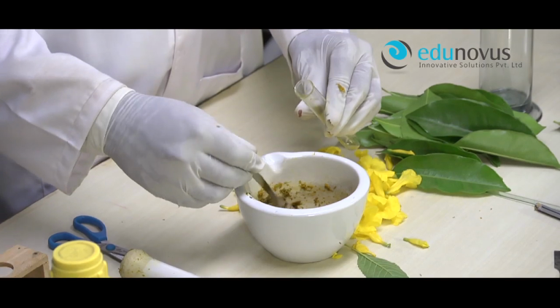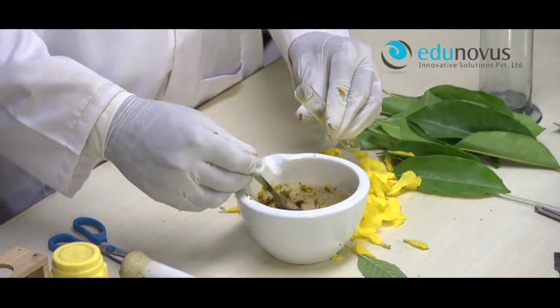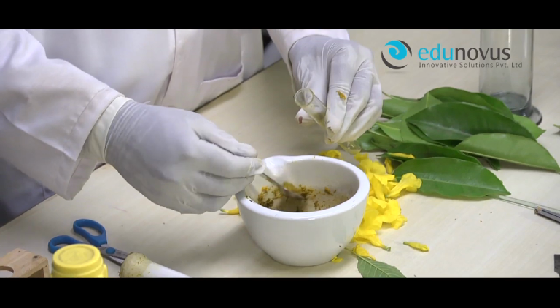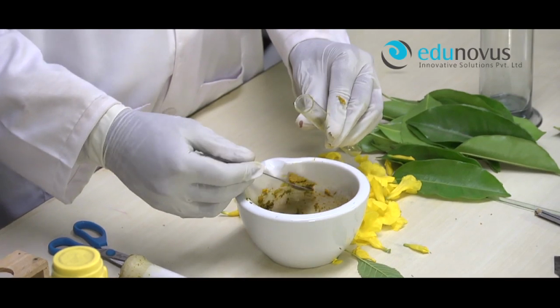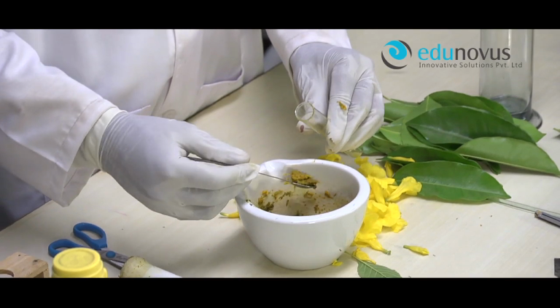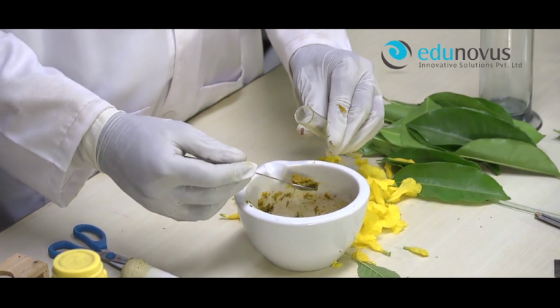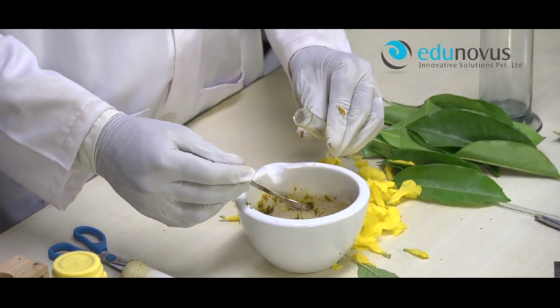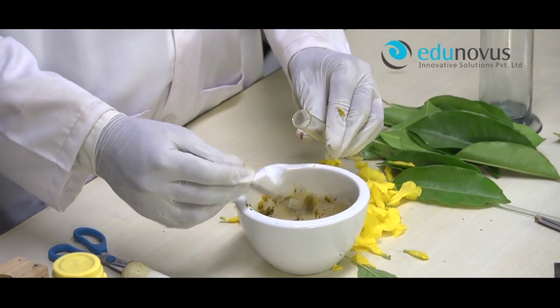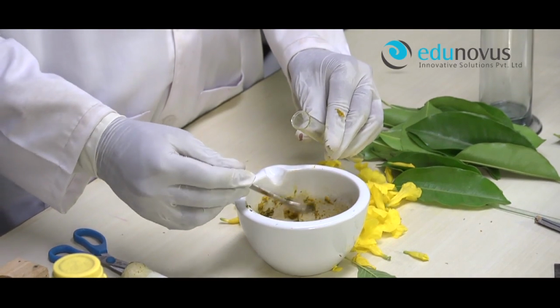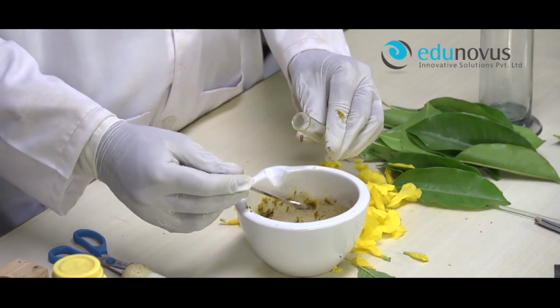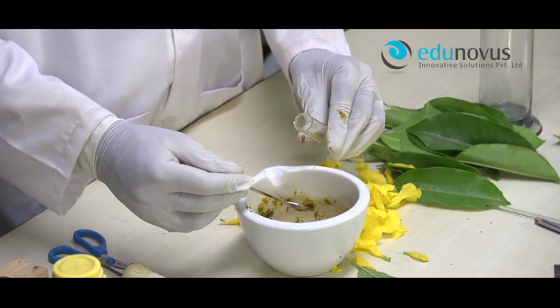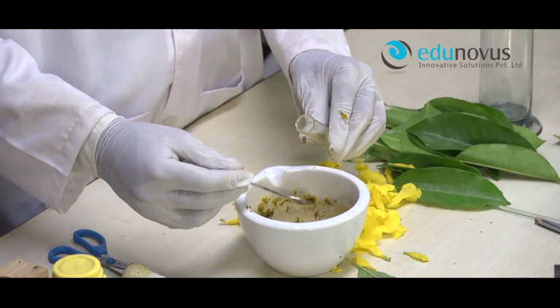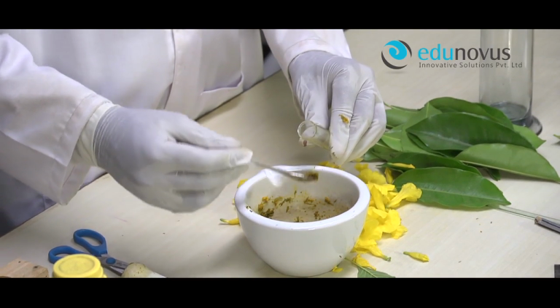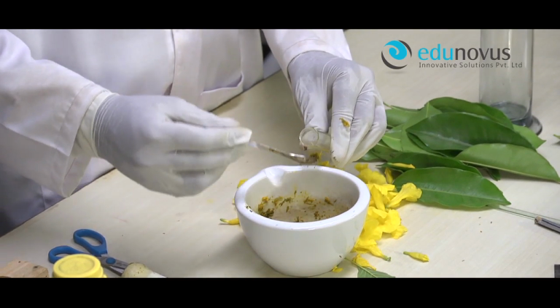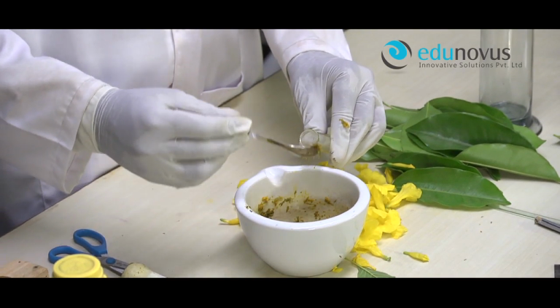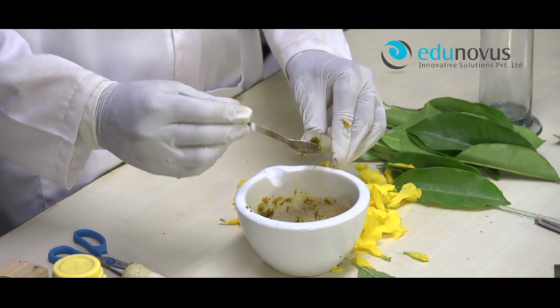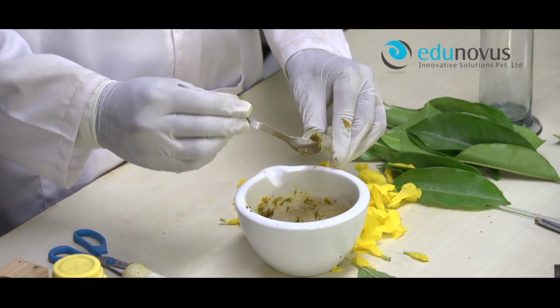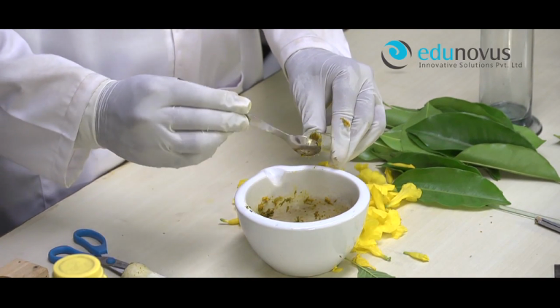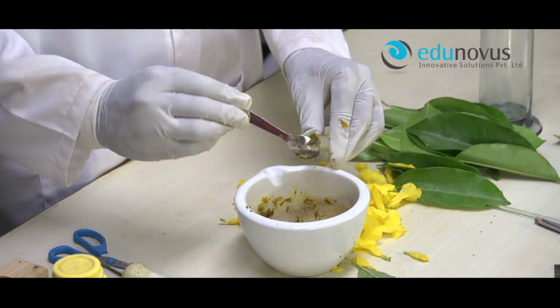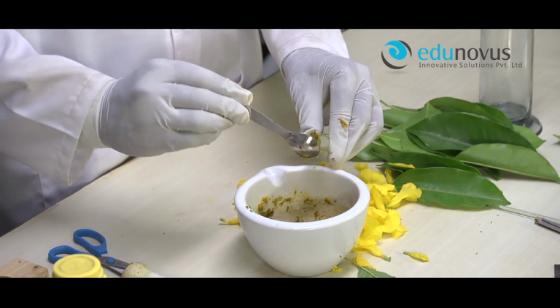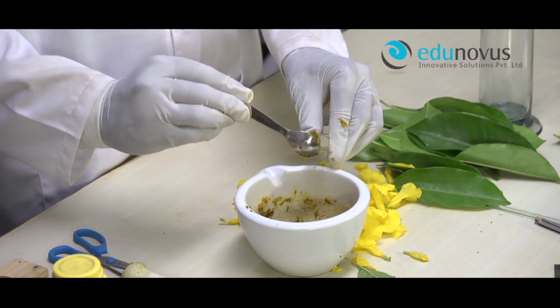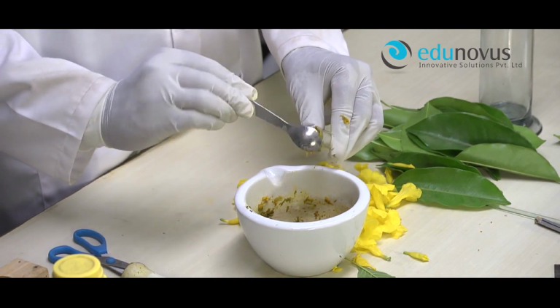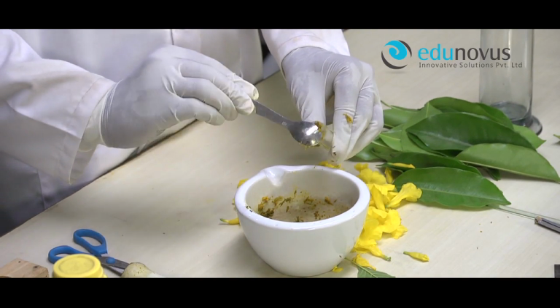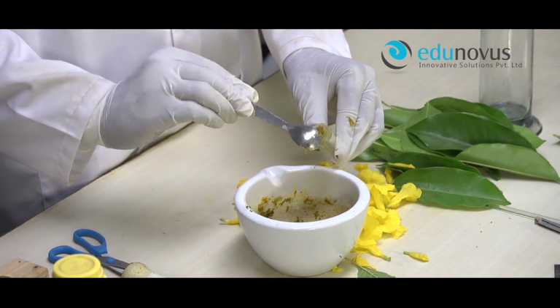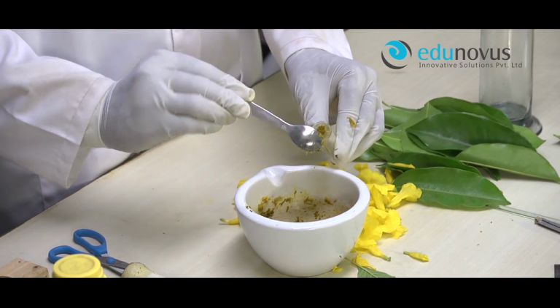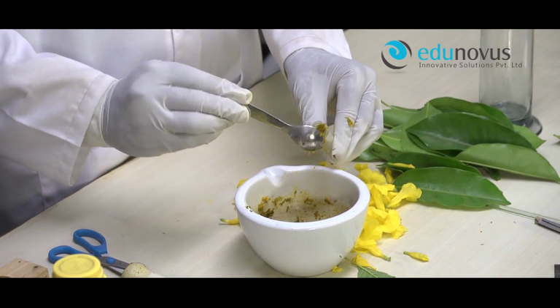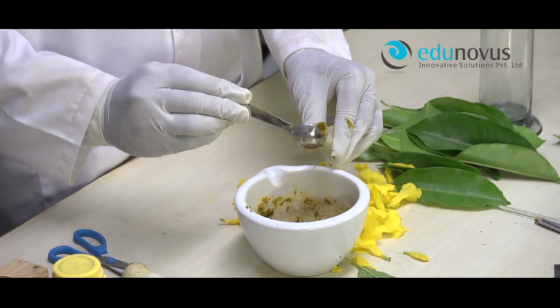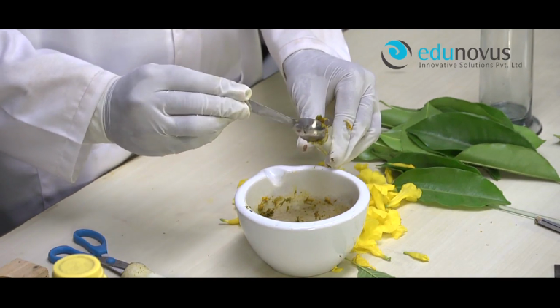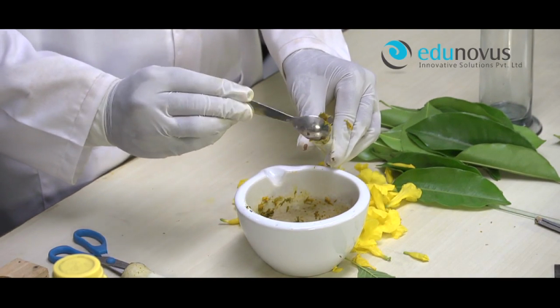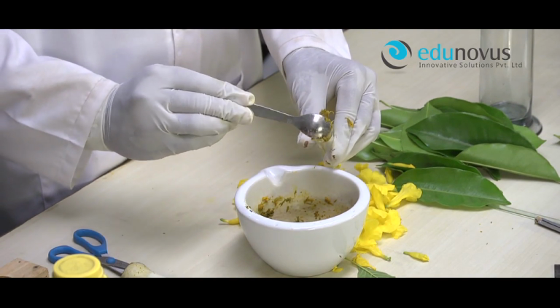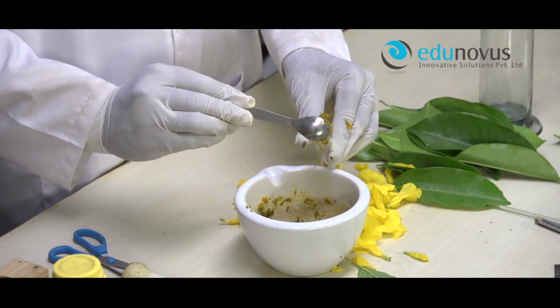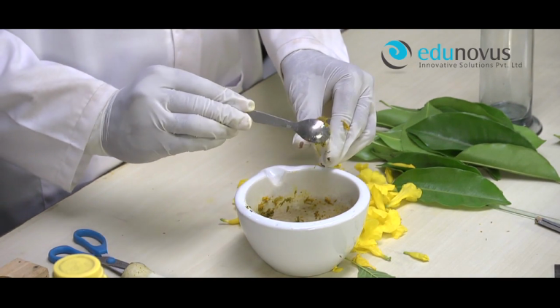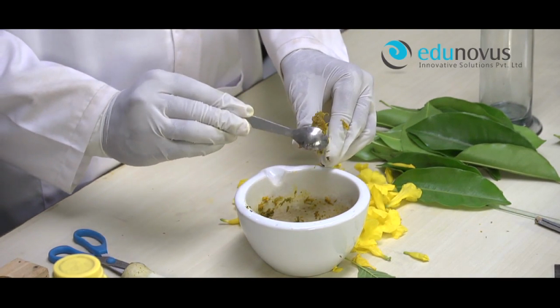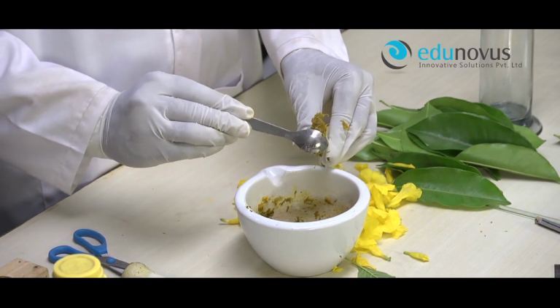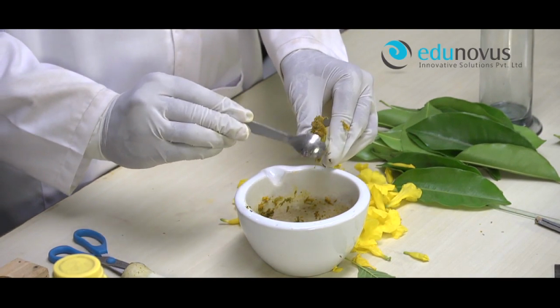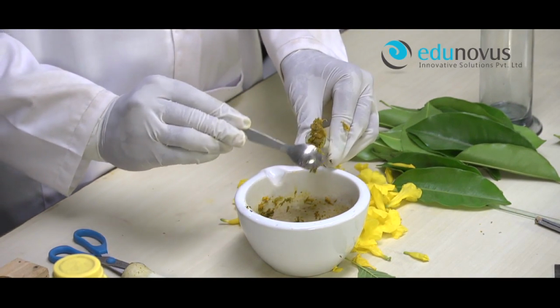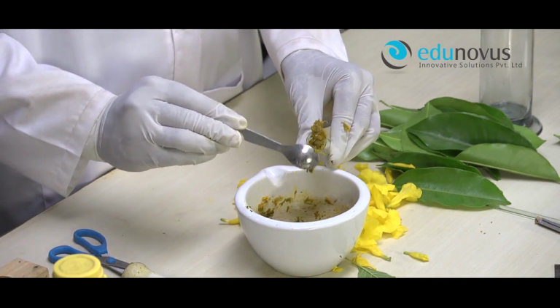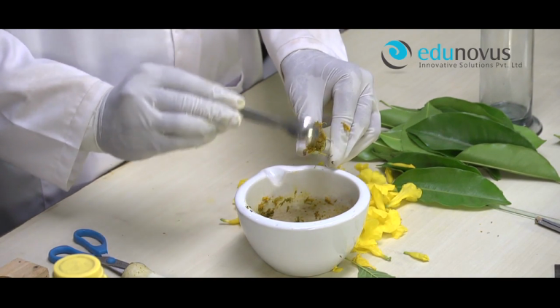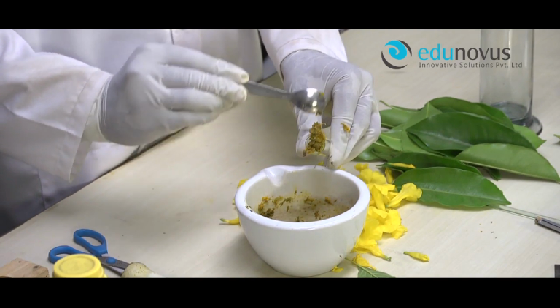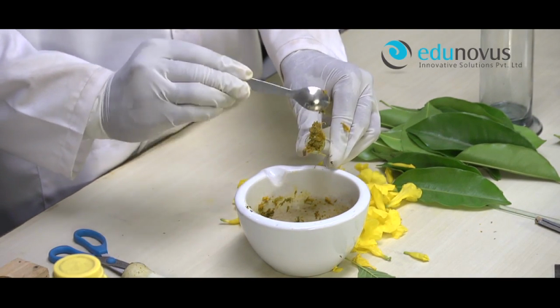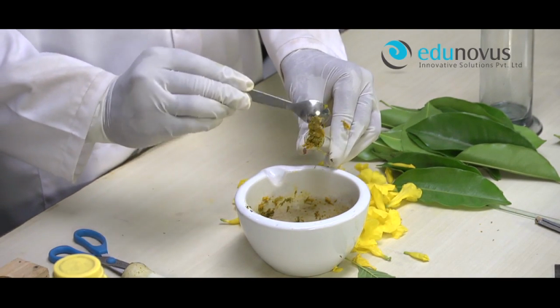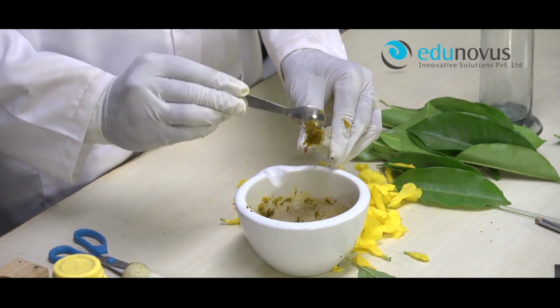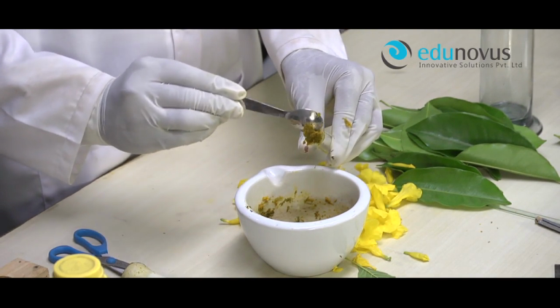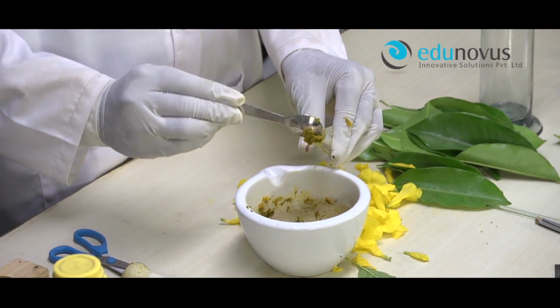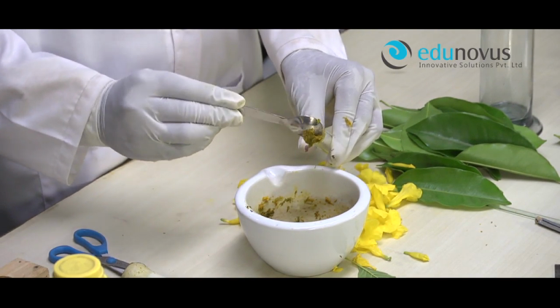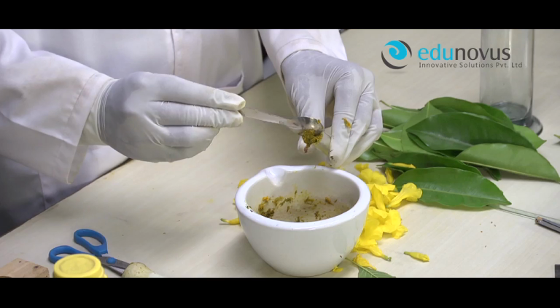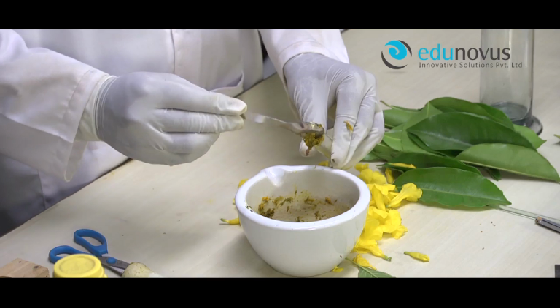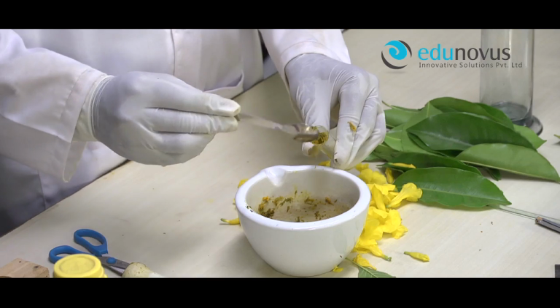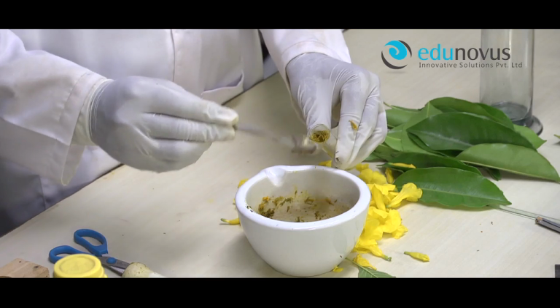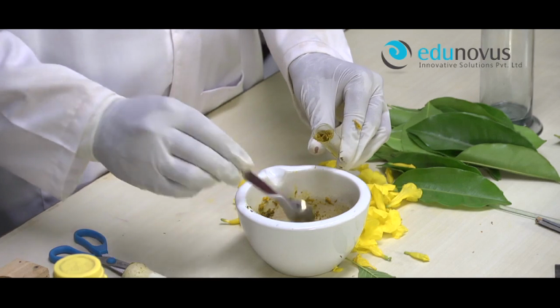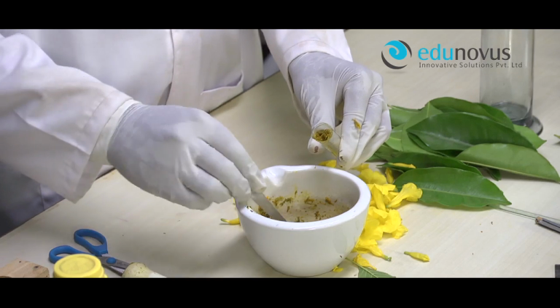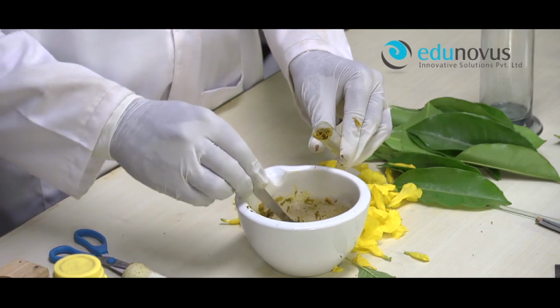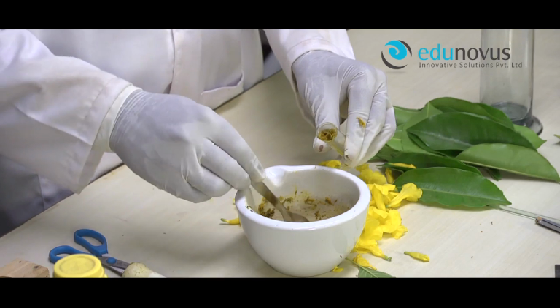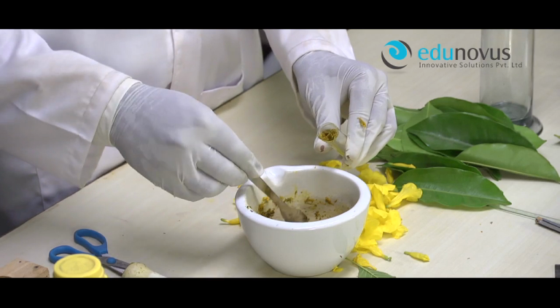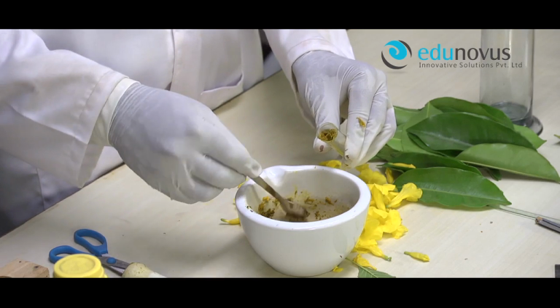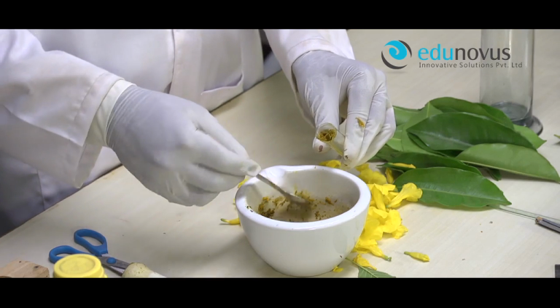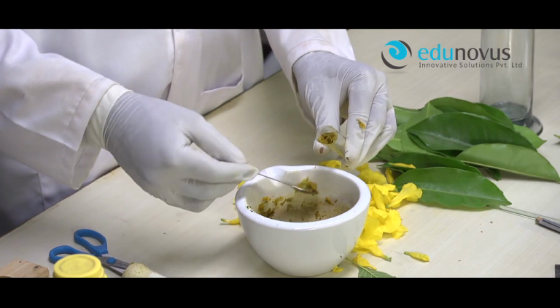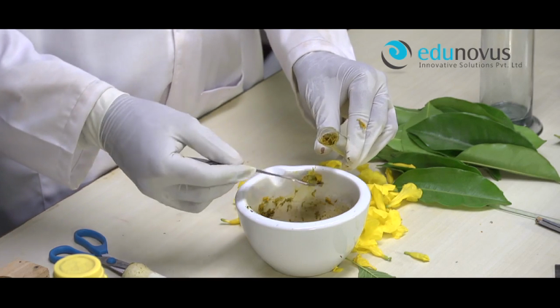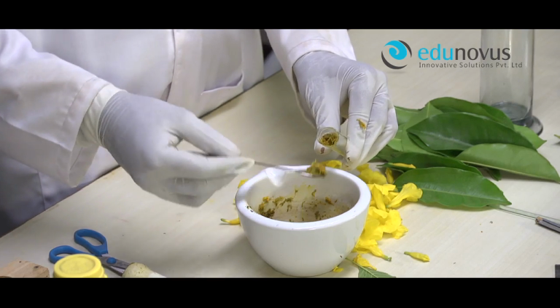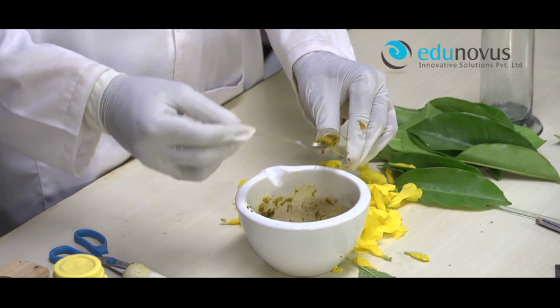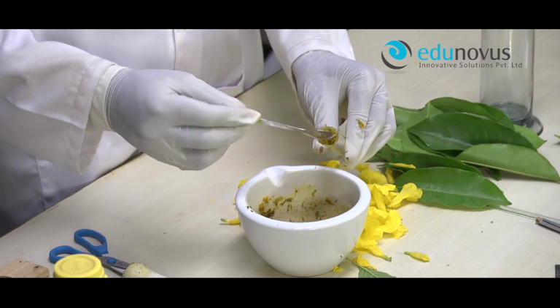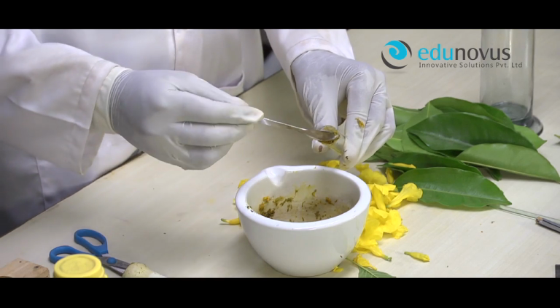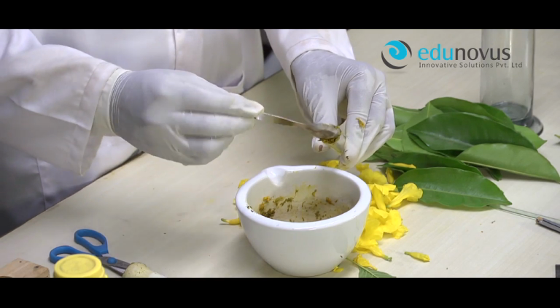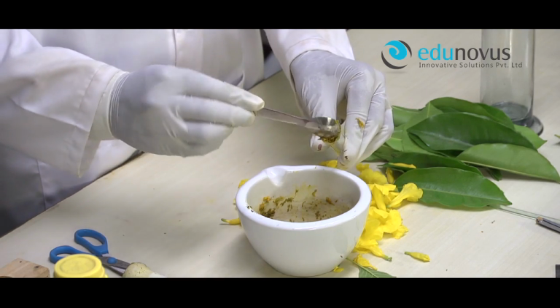Now take the flower extract paste into a test tube and add a few ml of solvent and shake it well.